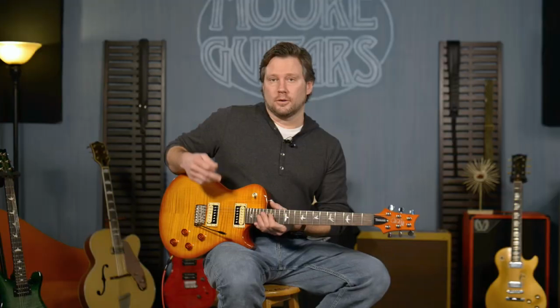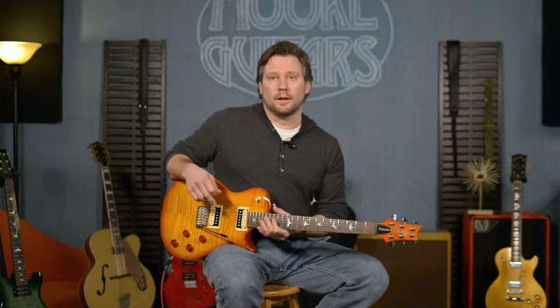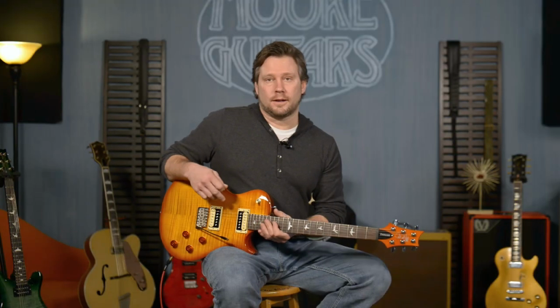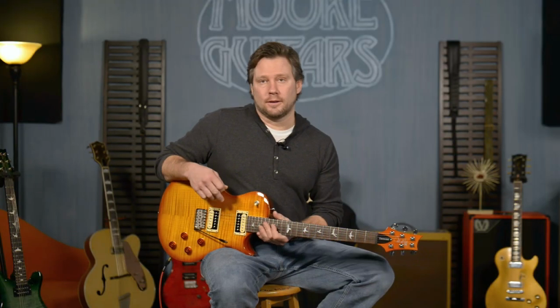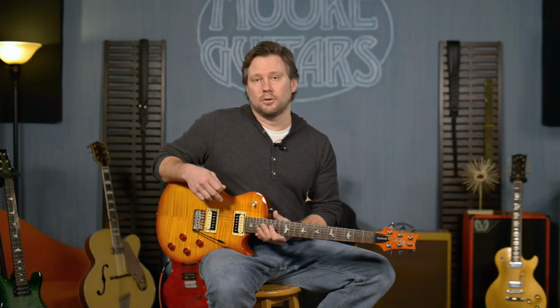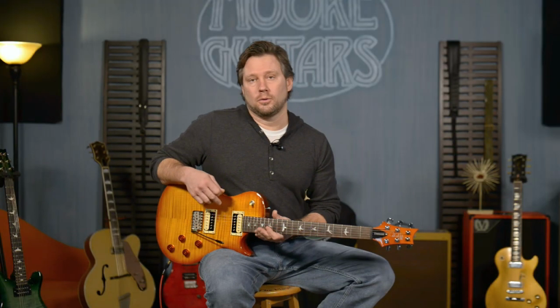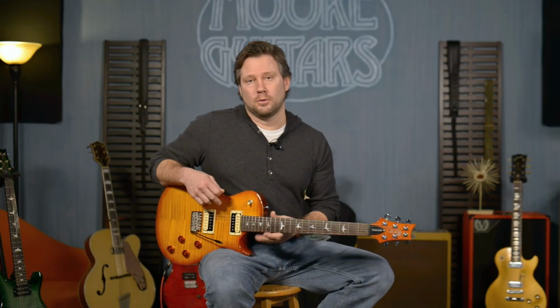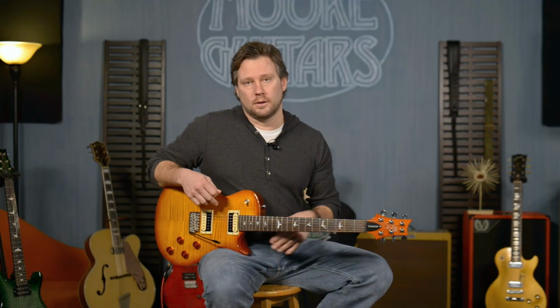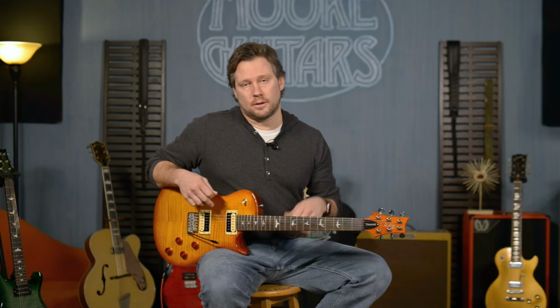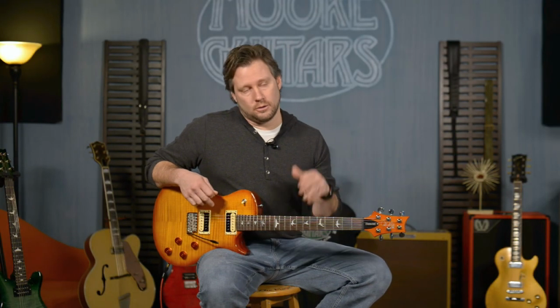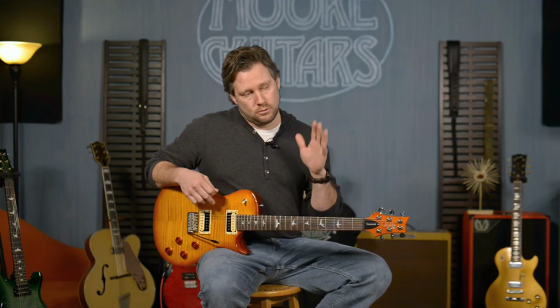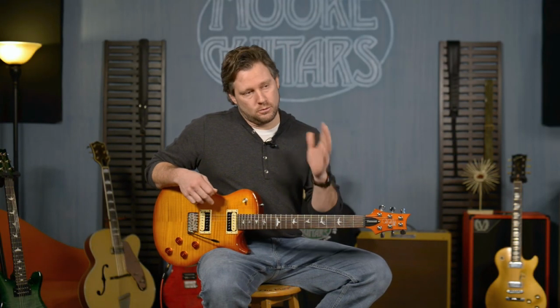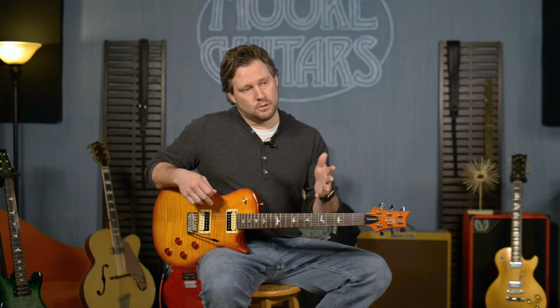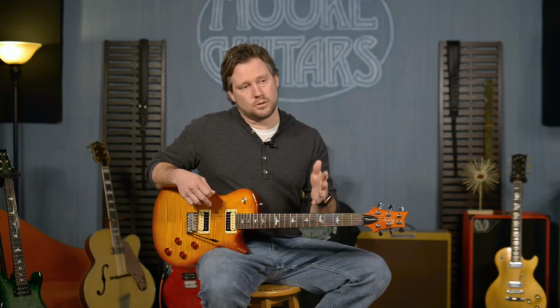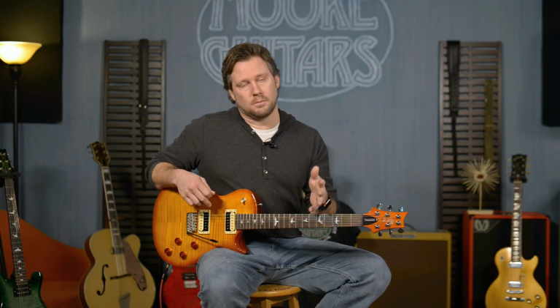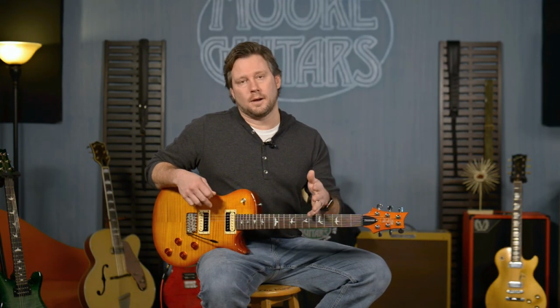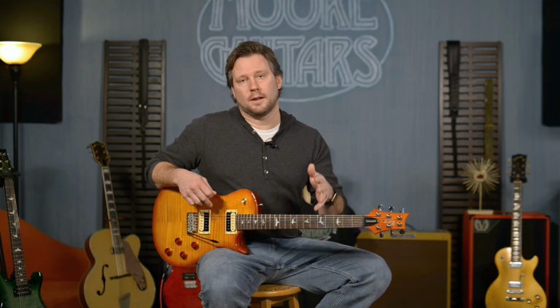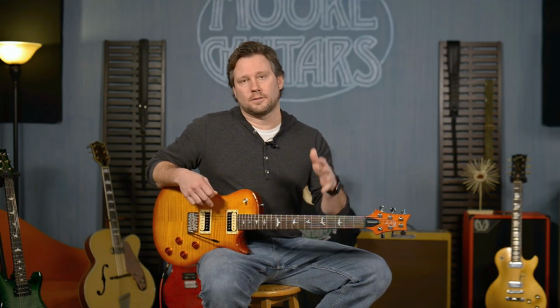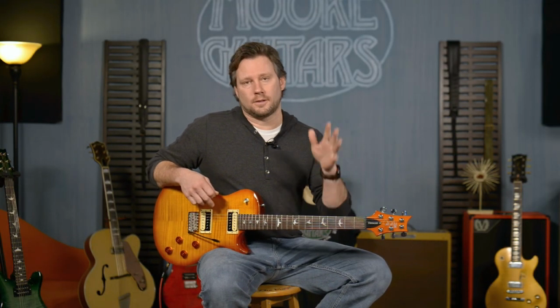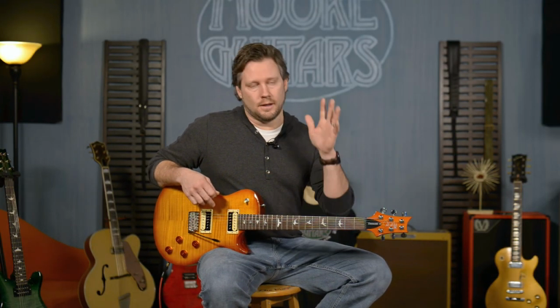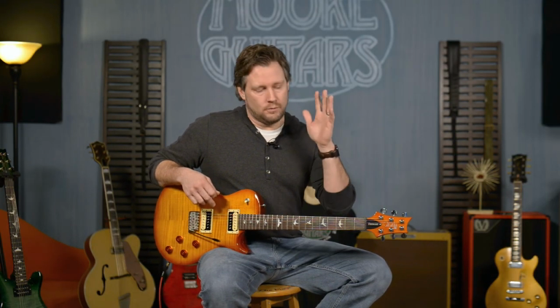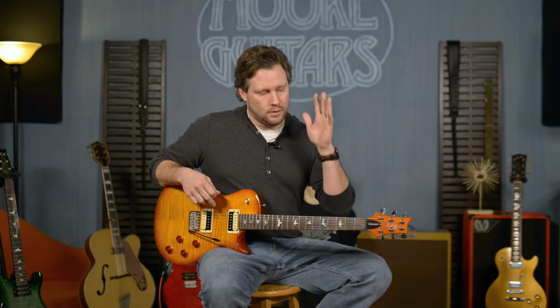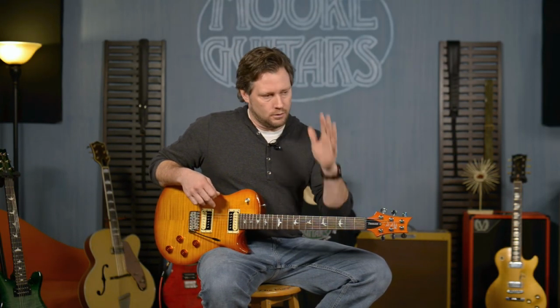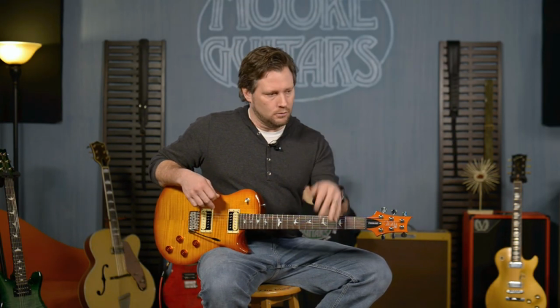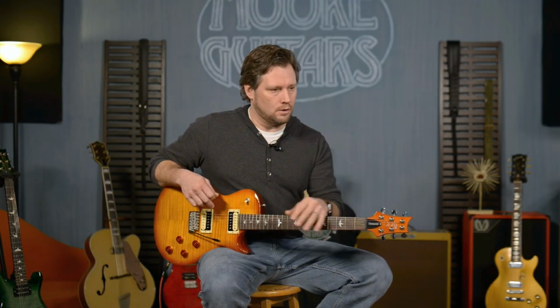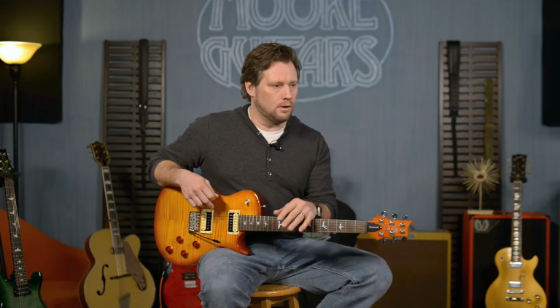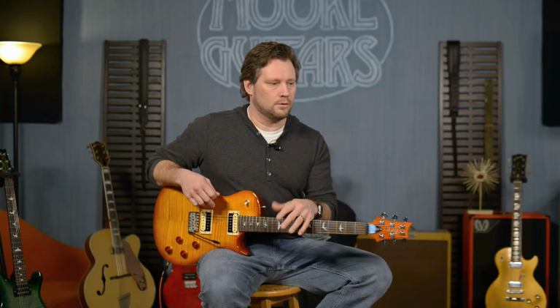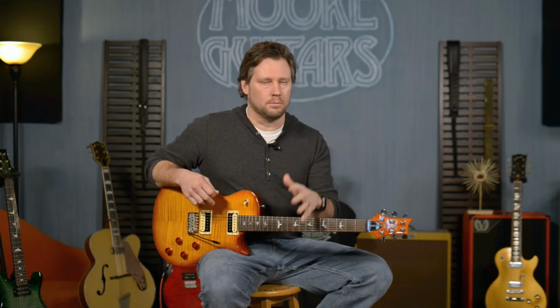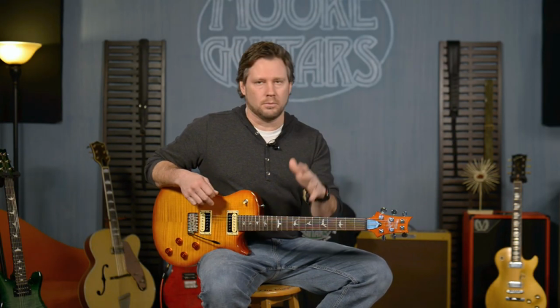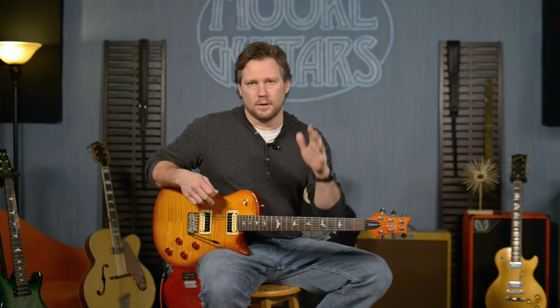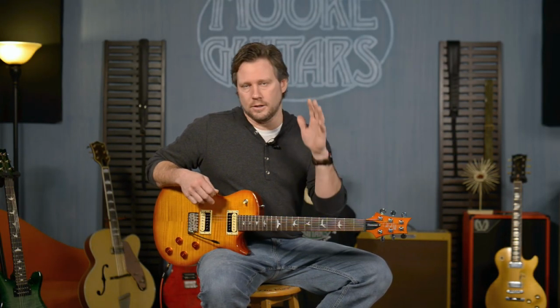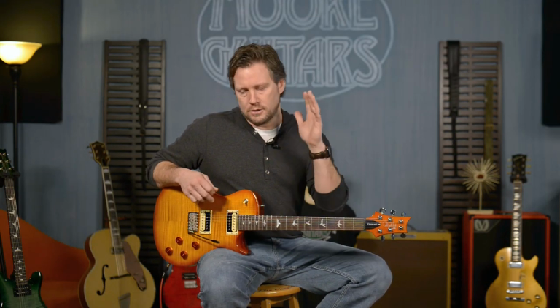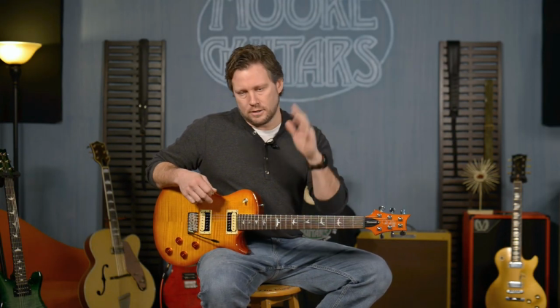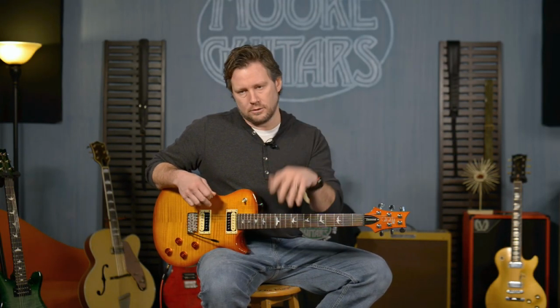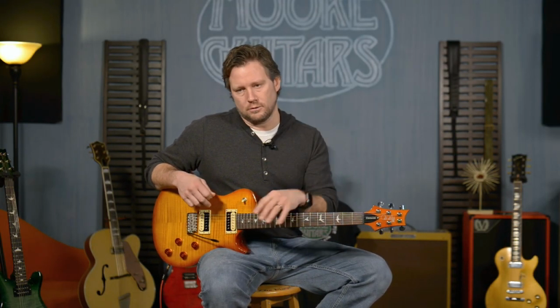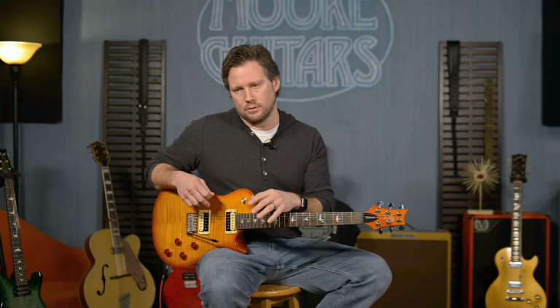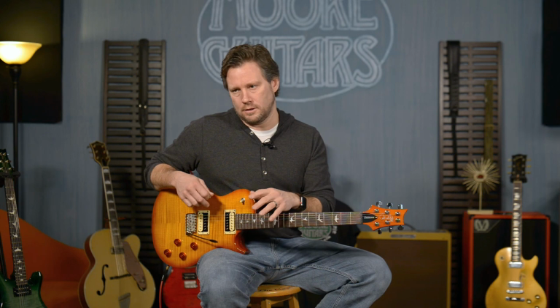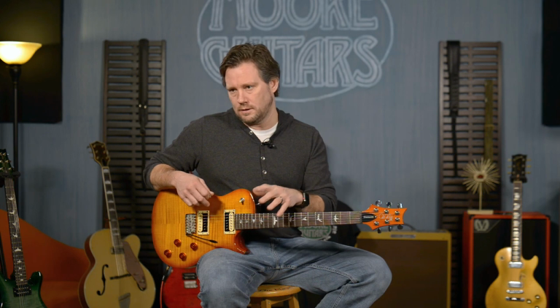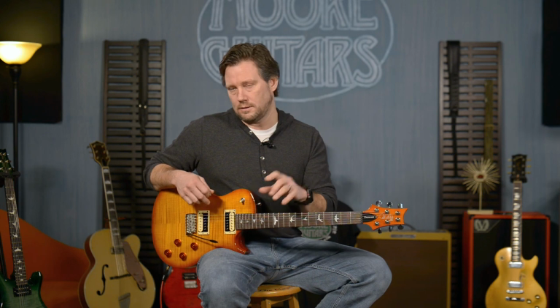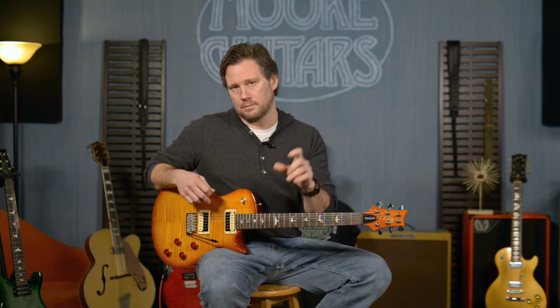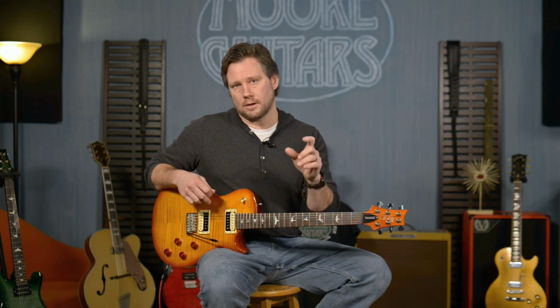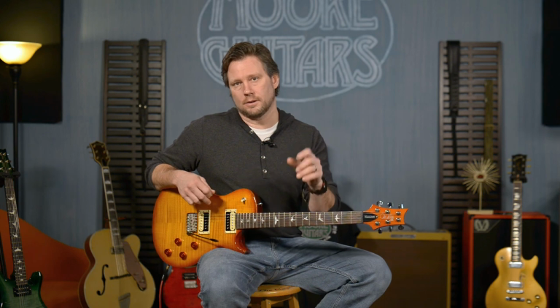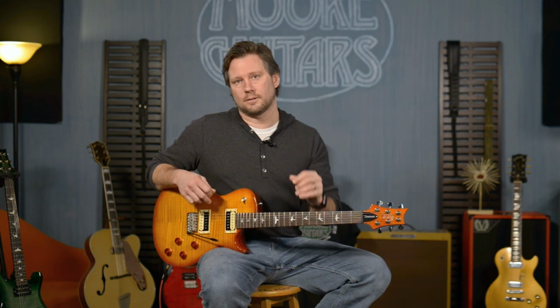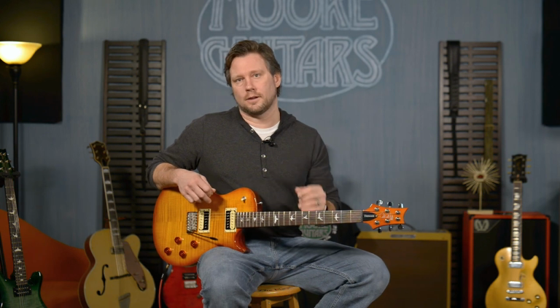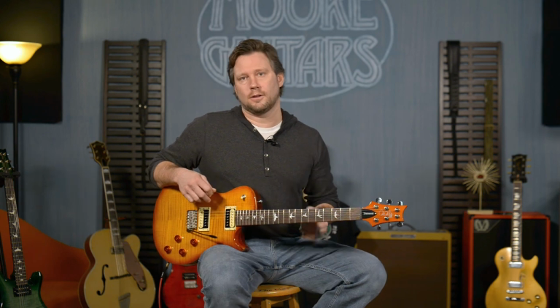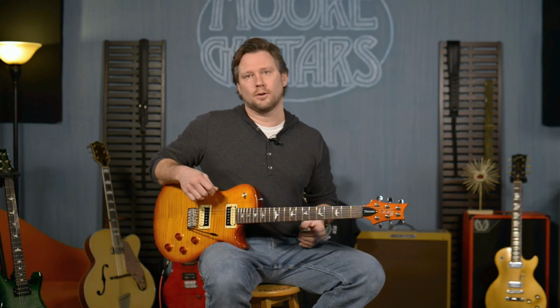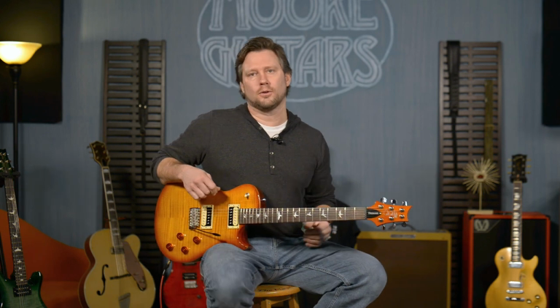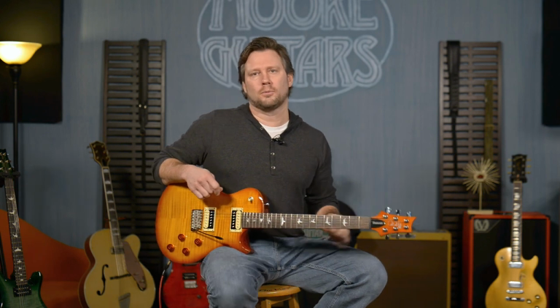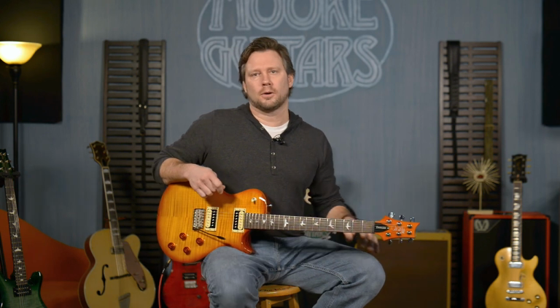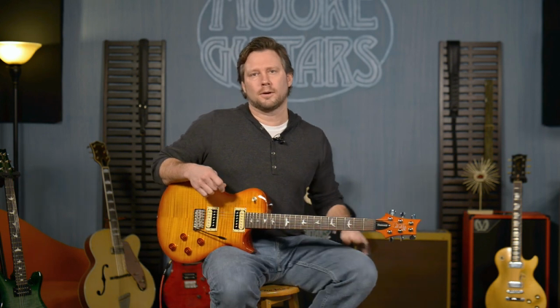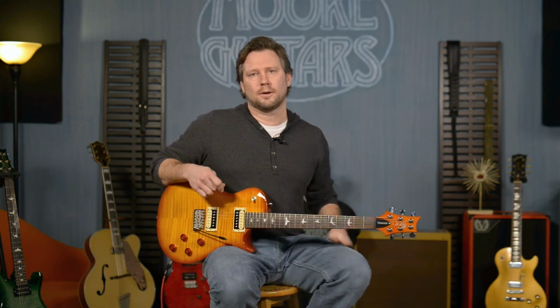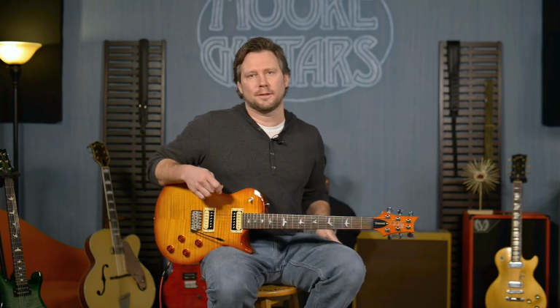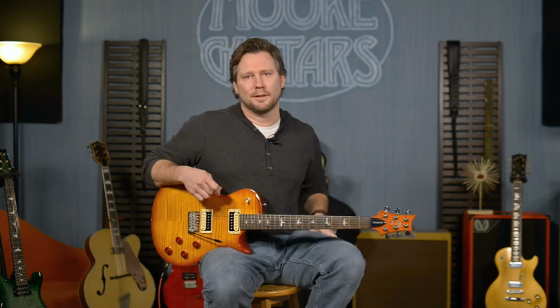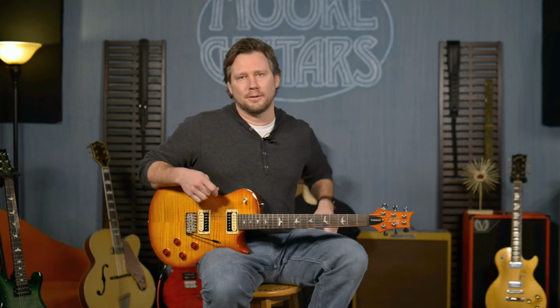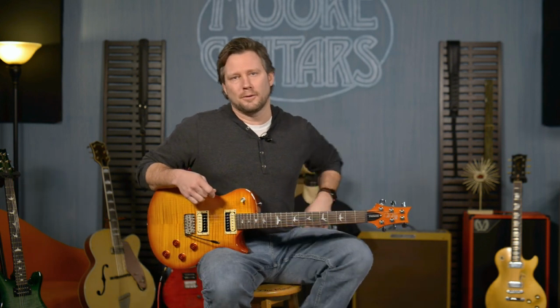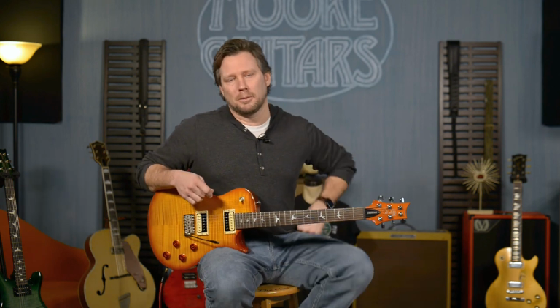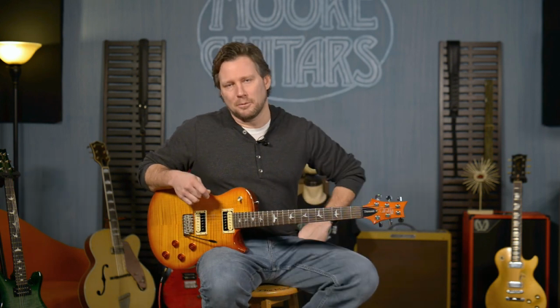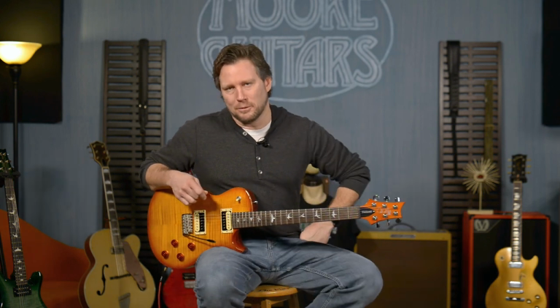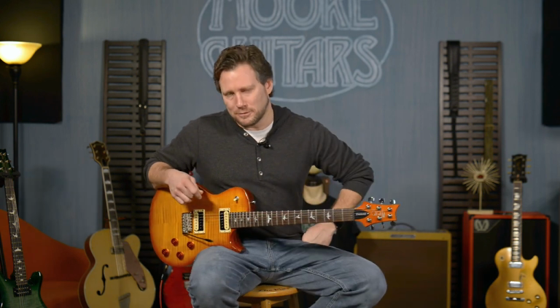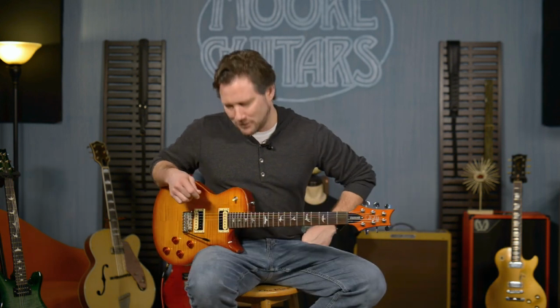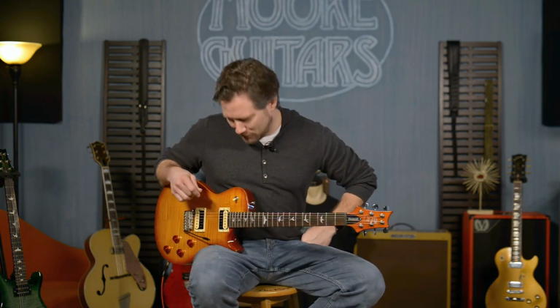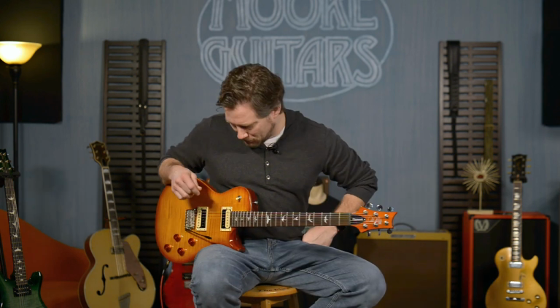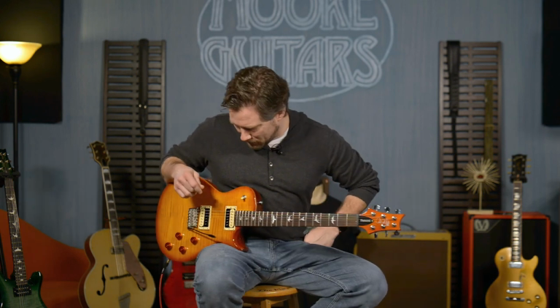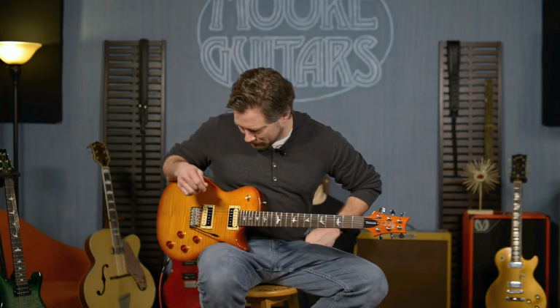It can do the Tremonti stuff, it can do the Alter Bridge stuff. It can do... I'm not going to say the old word that nobody wants to hear about.